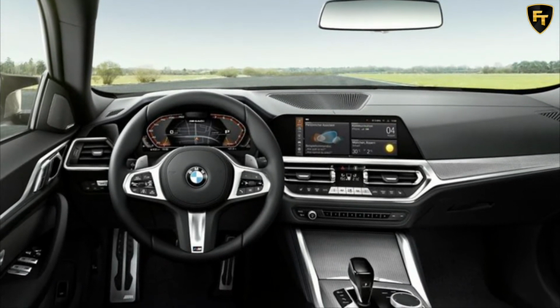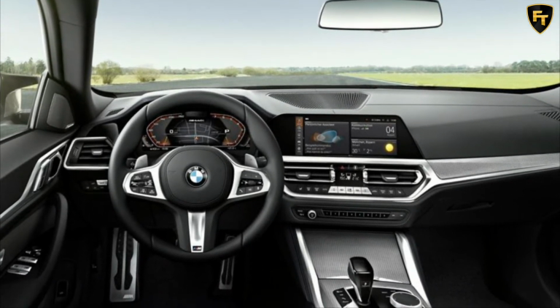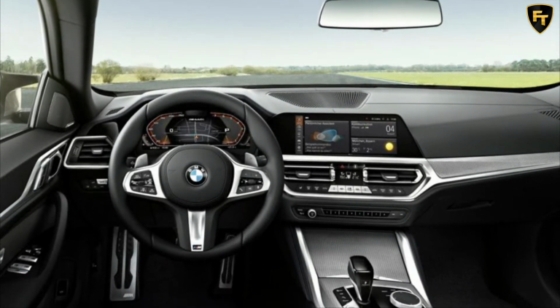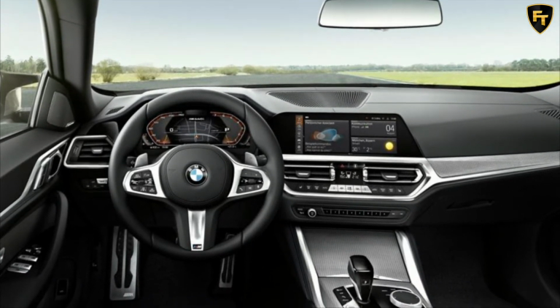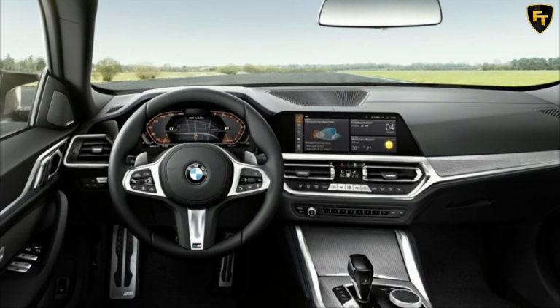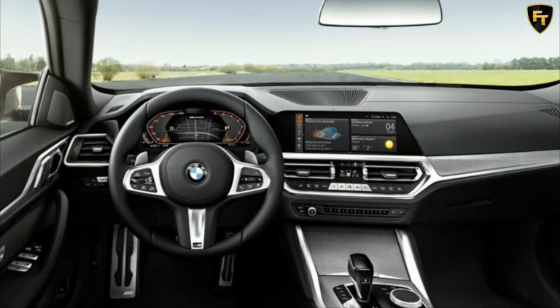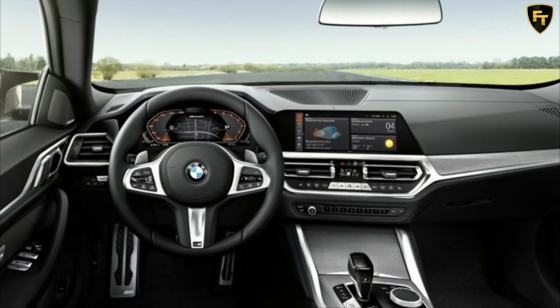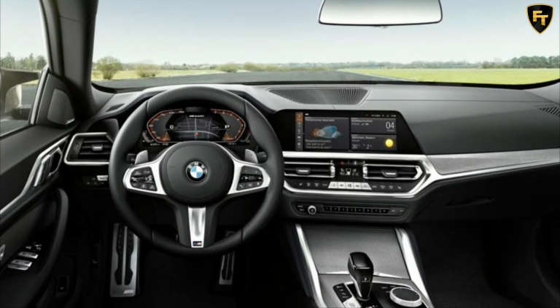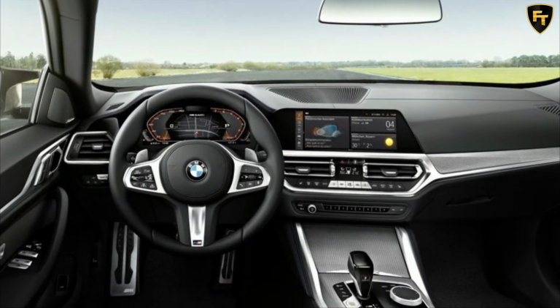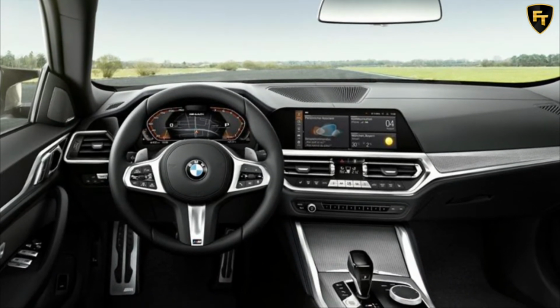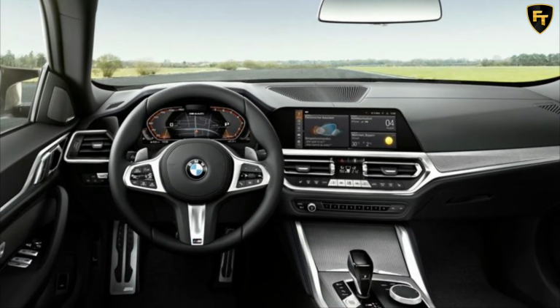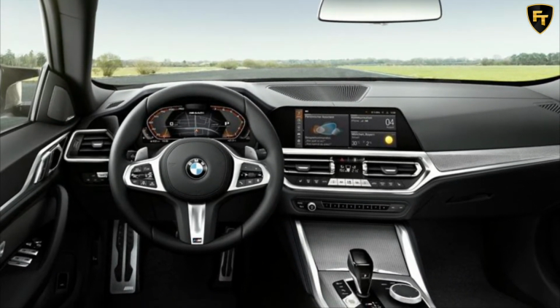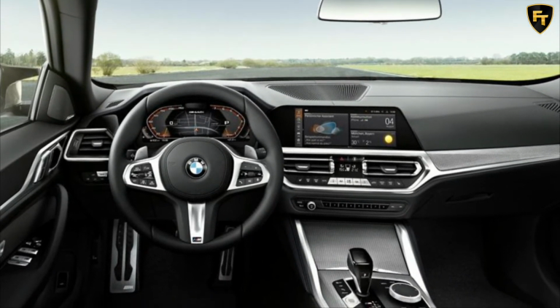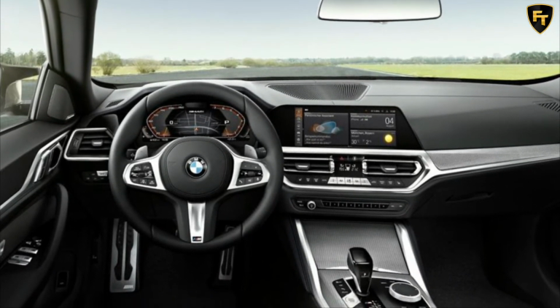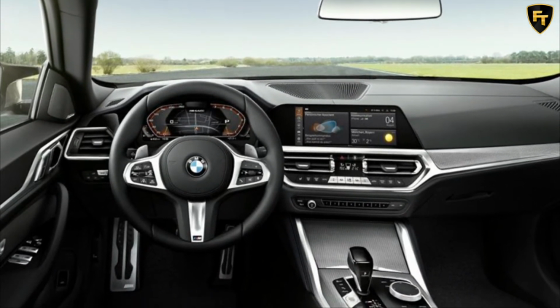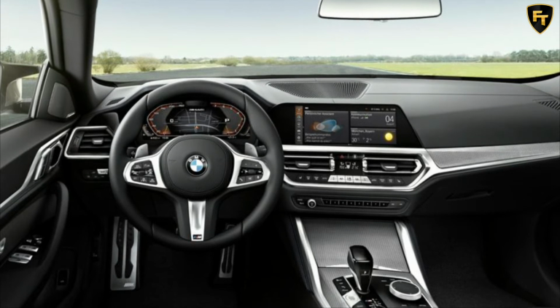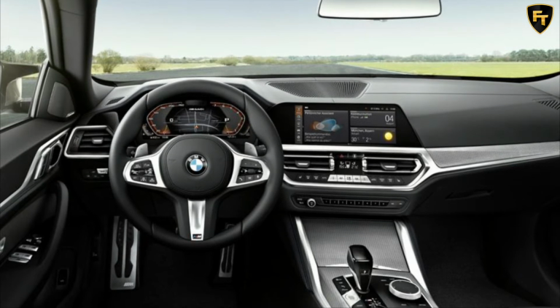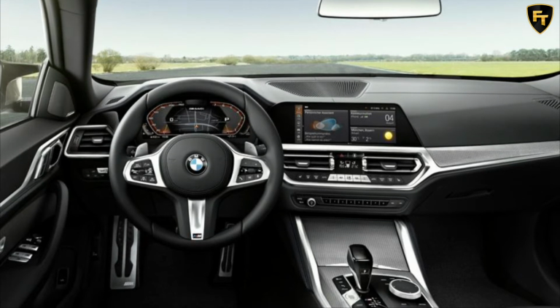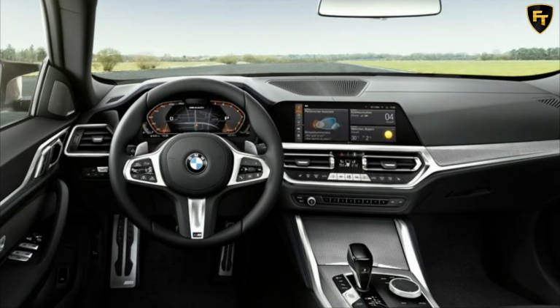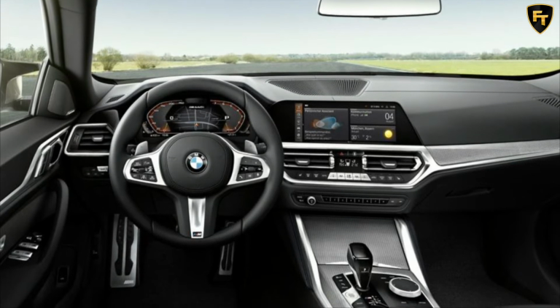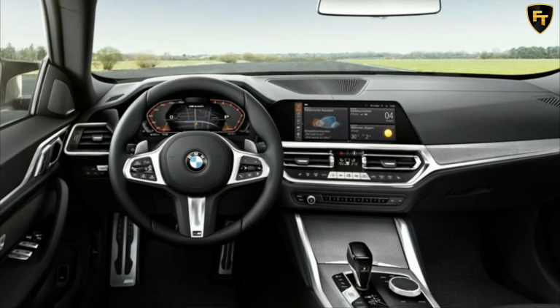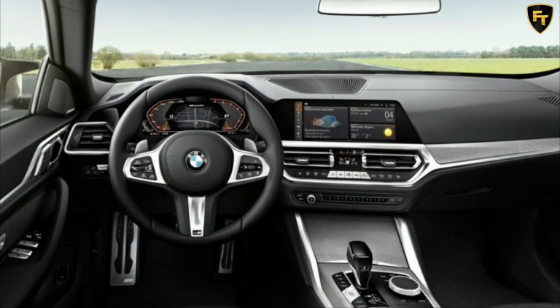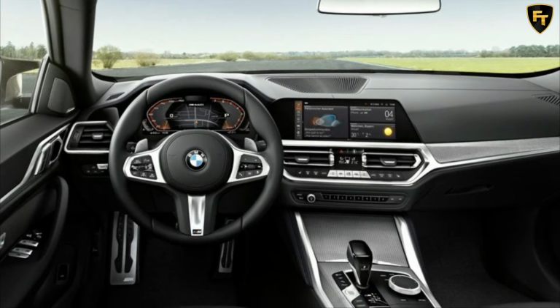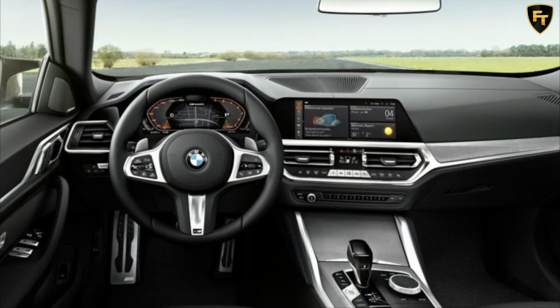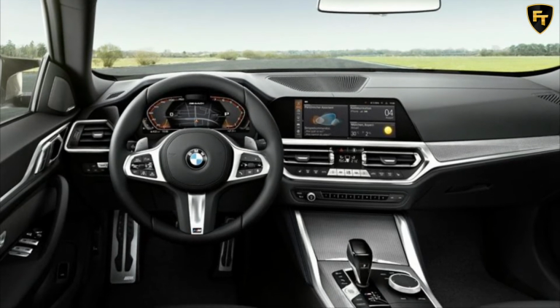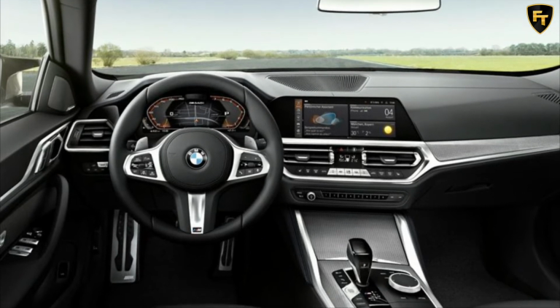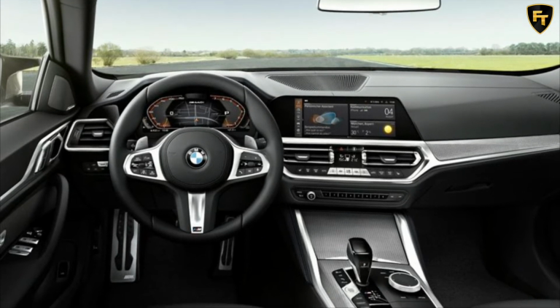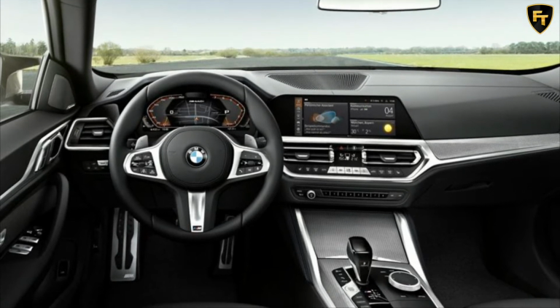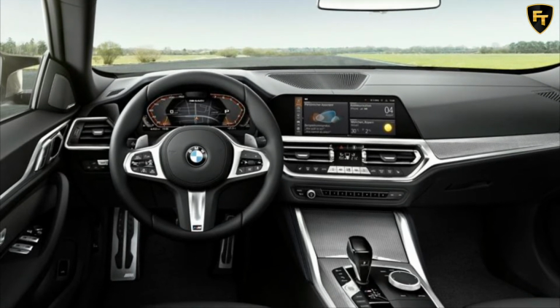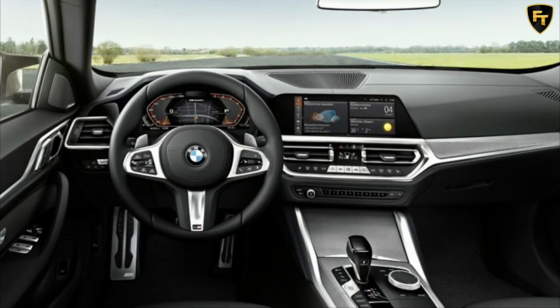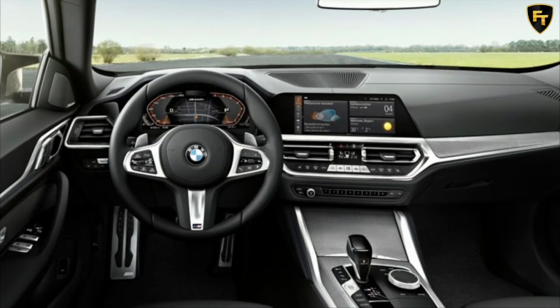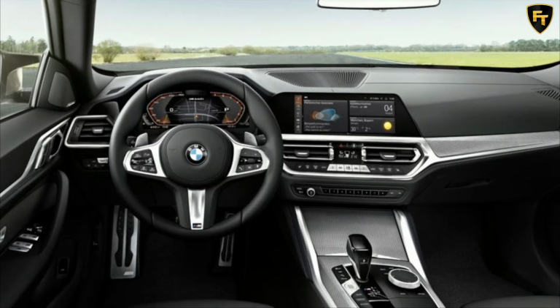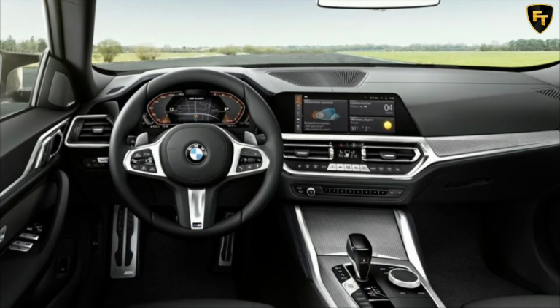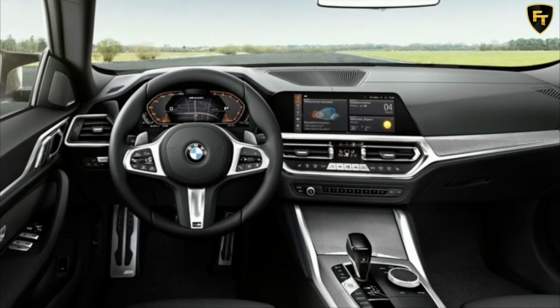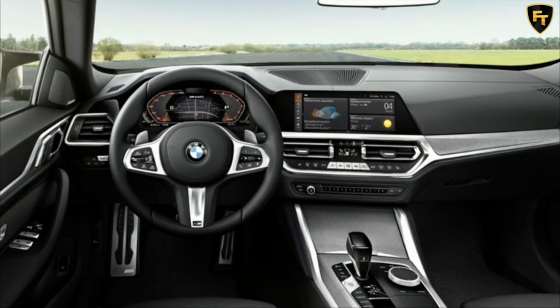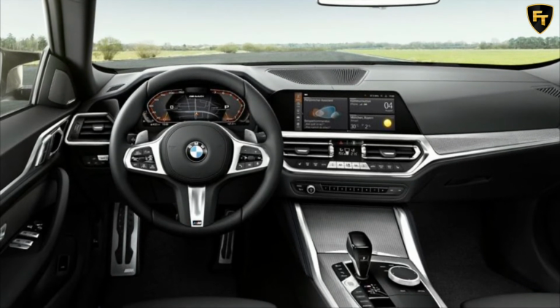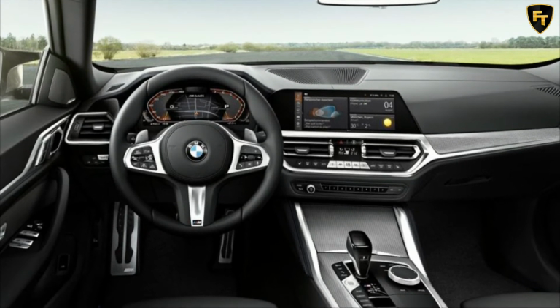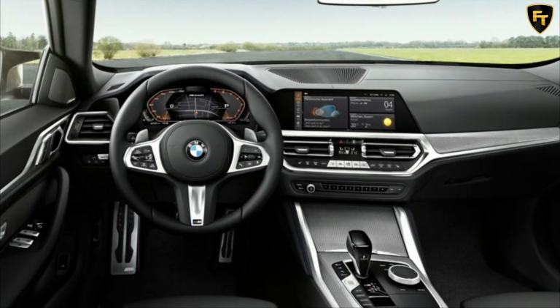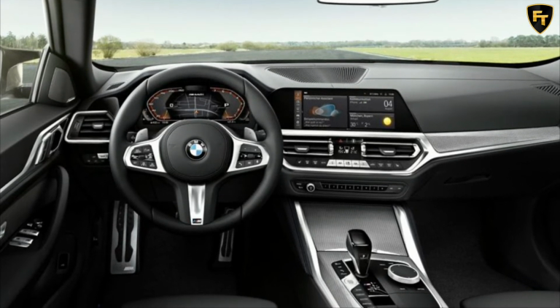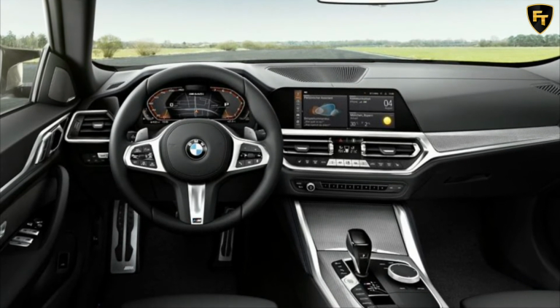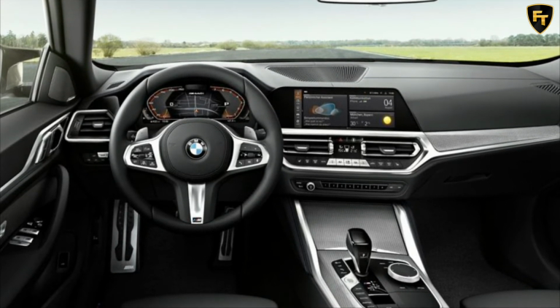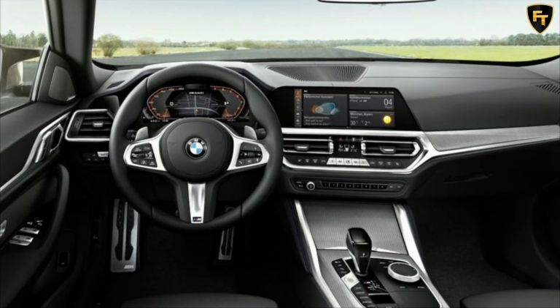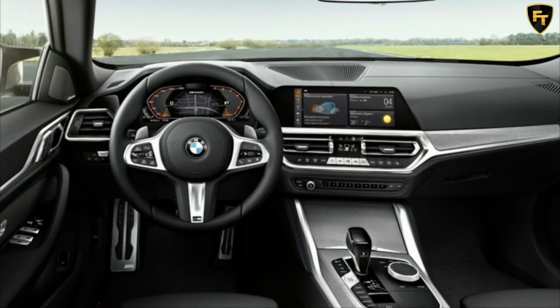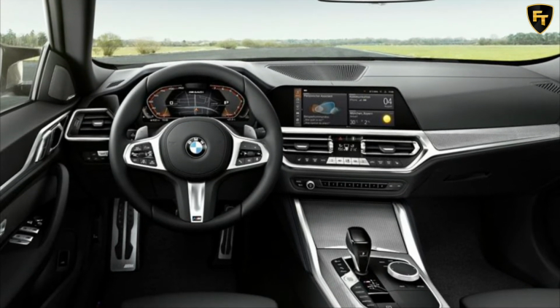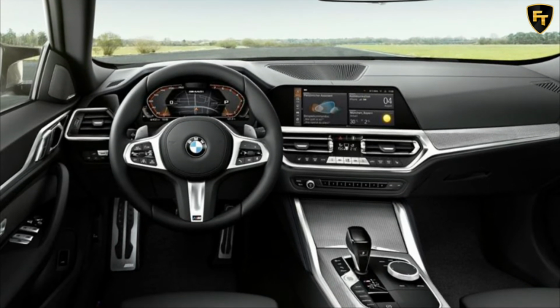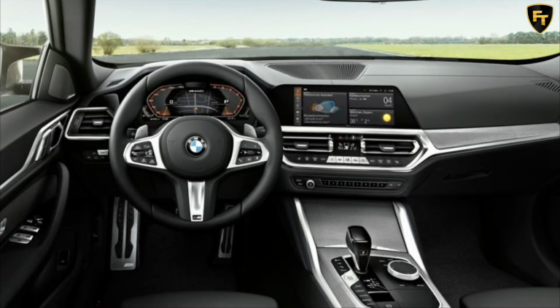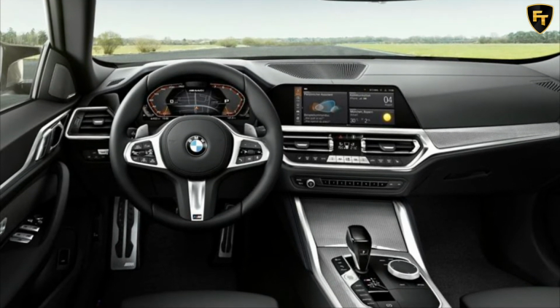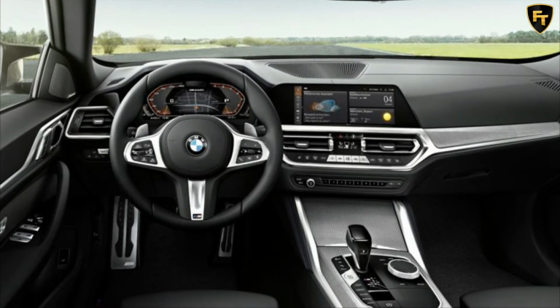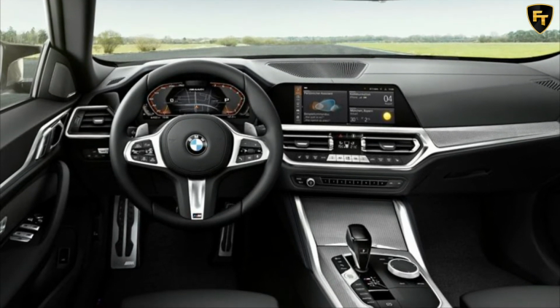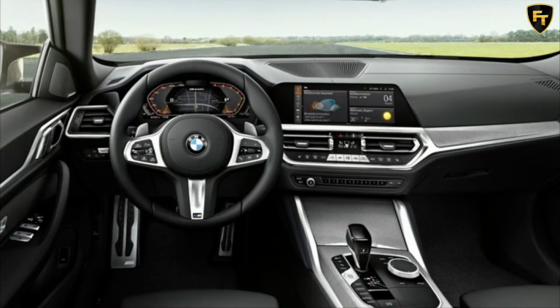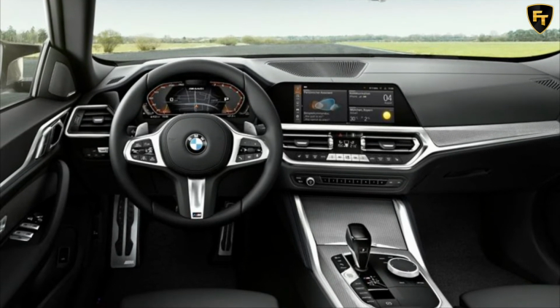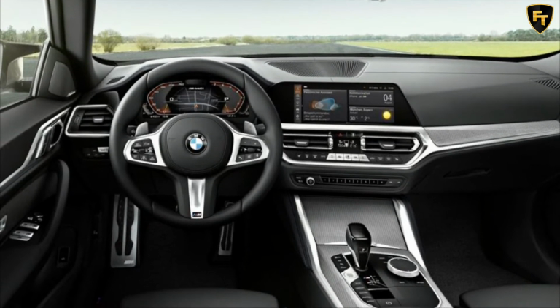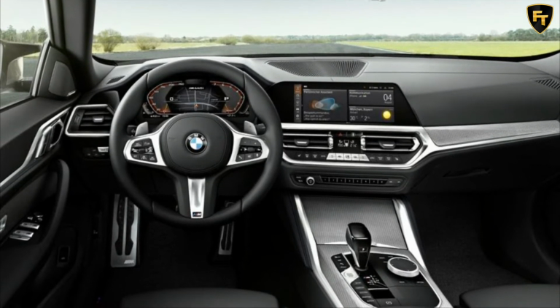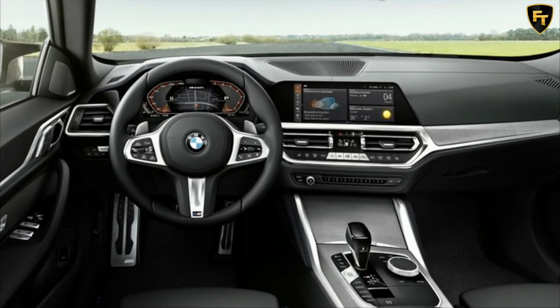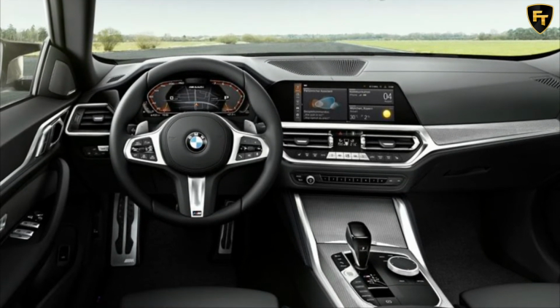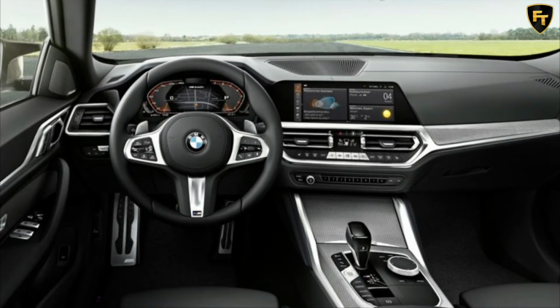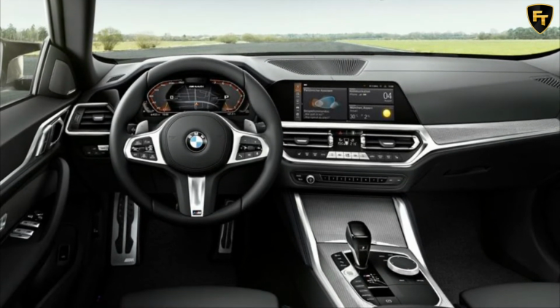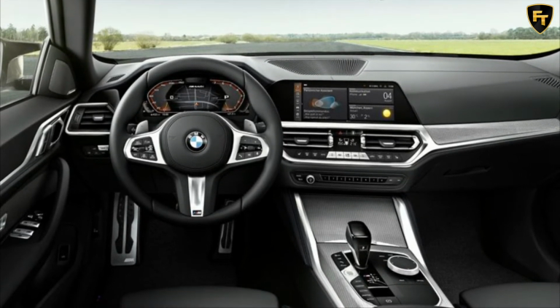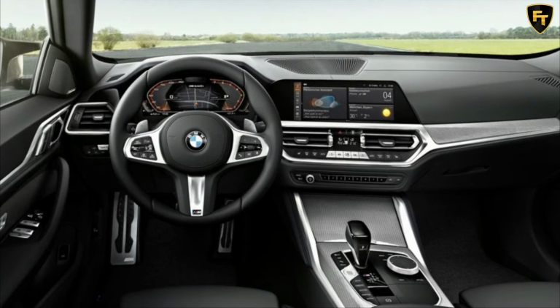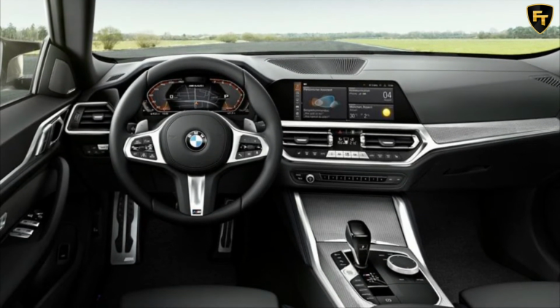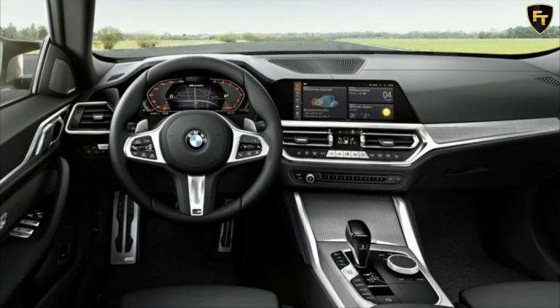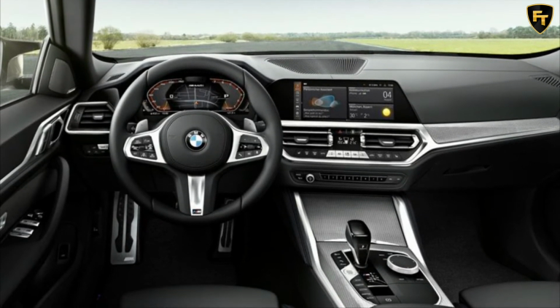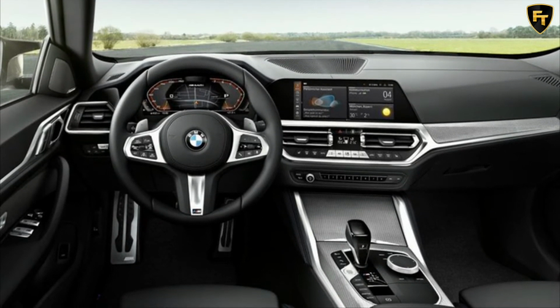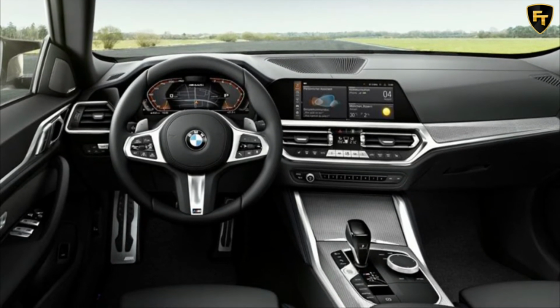Standard kit includes a head-up display, wireless phone charging, digital radio, and LED headlights with auto high beam.